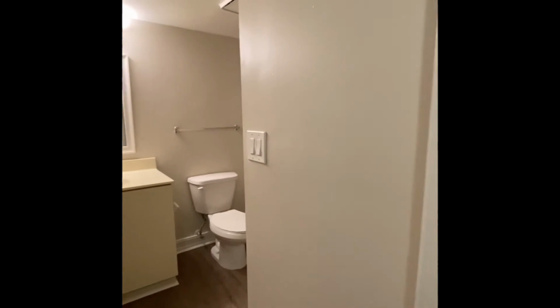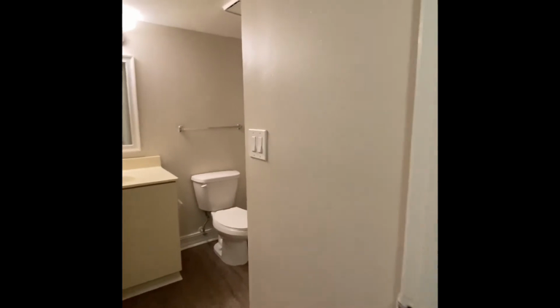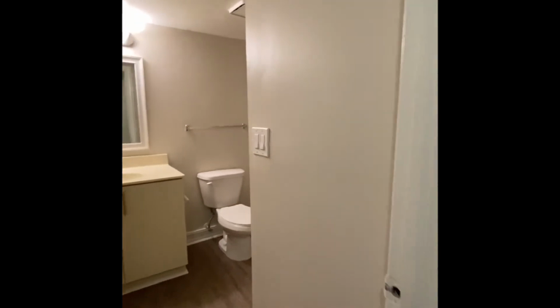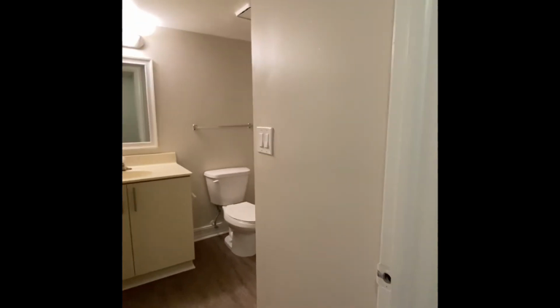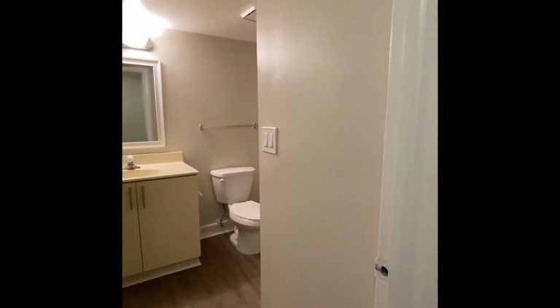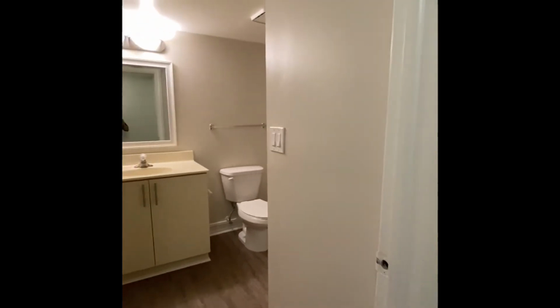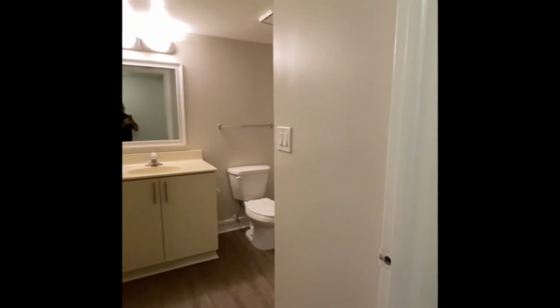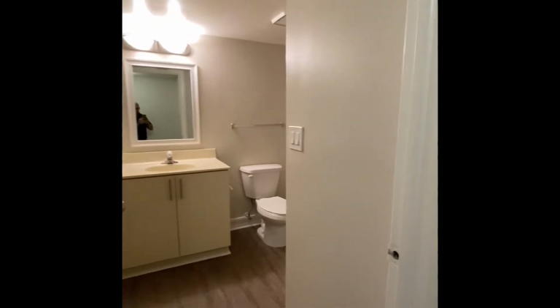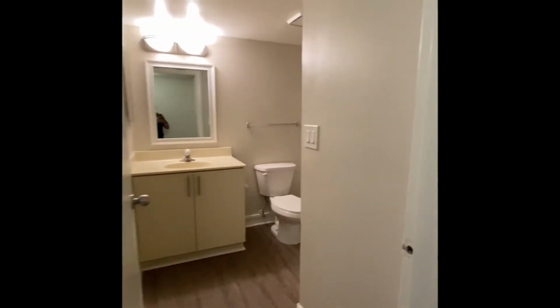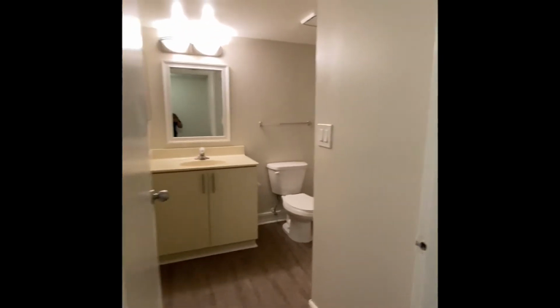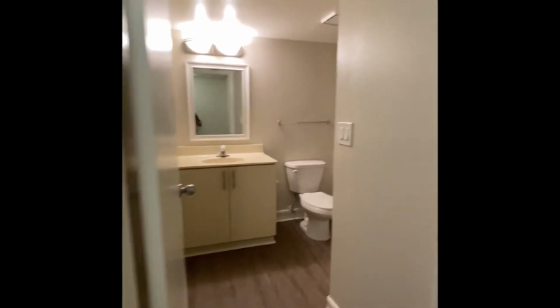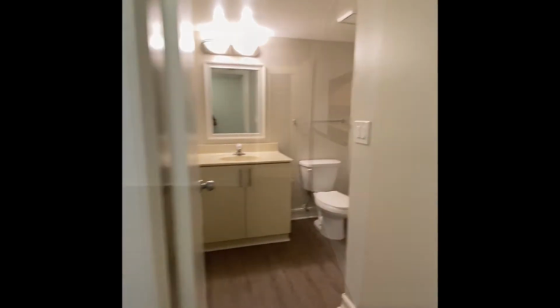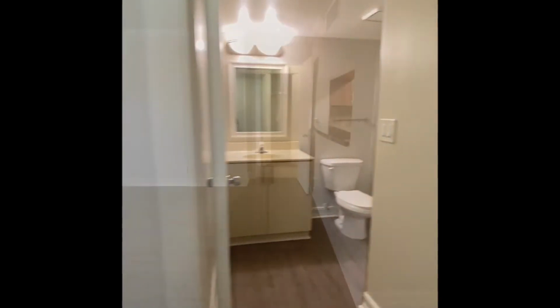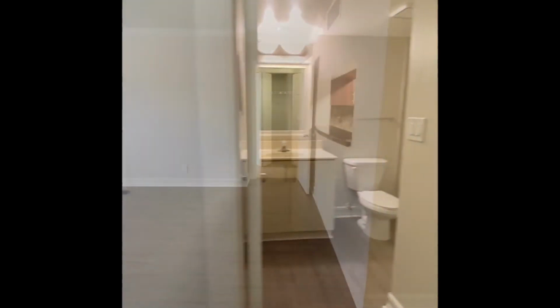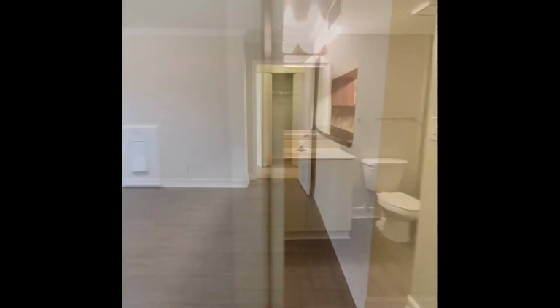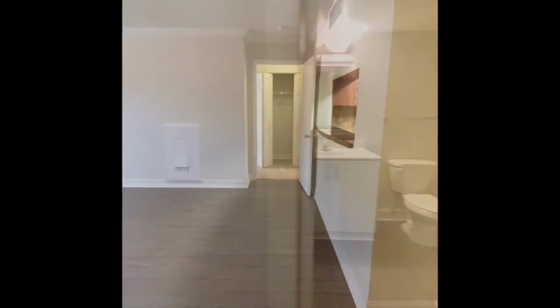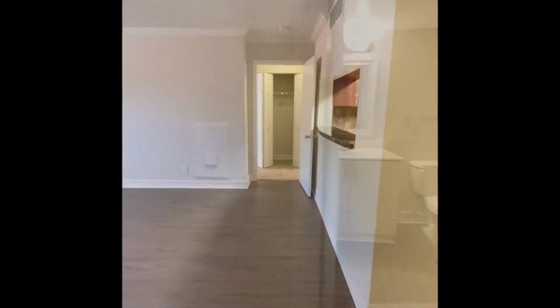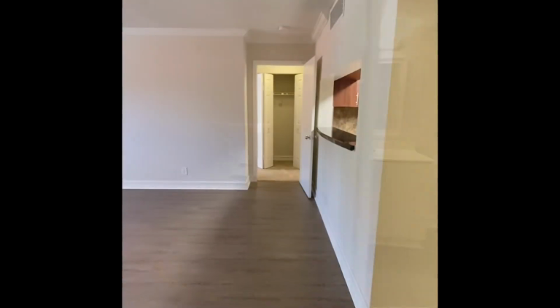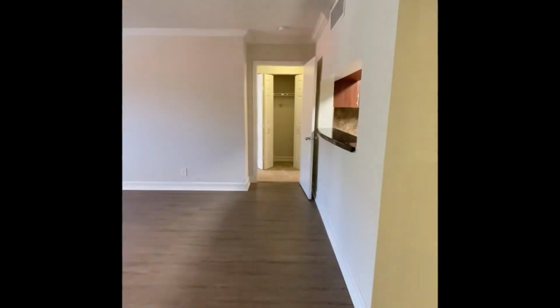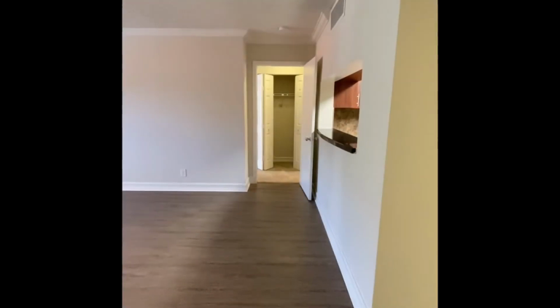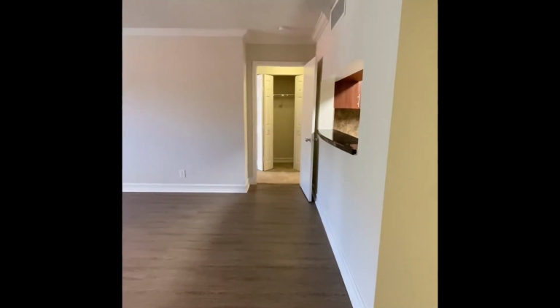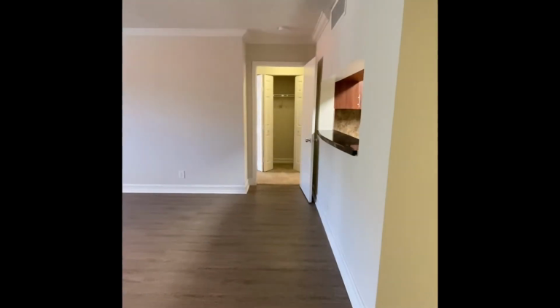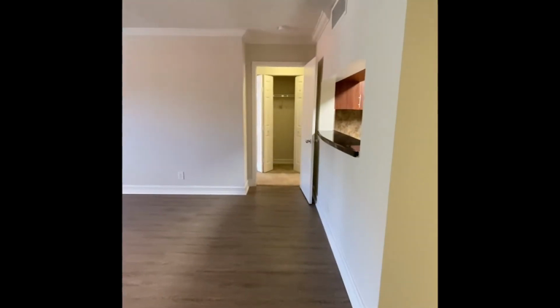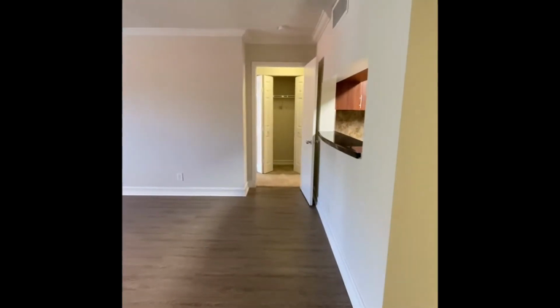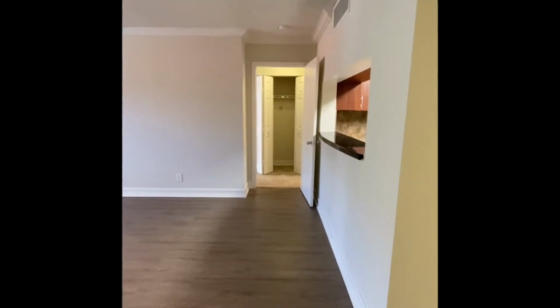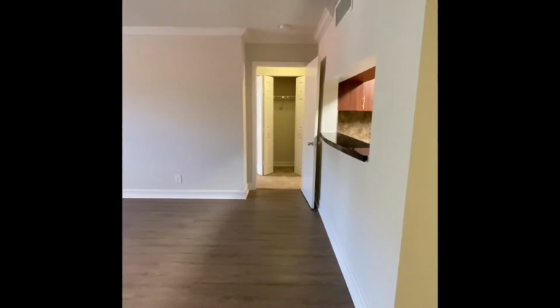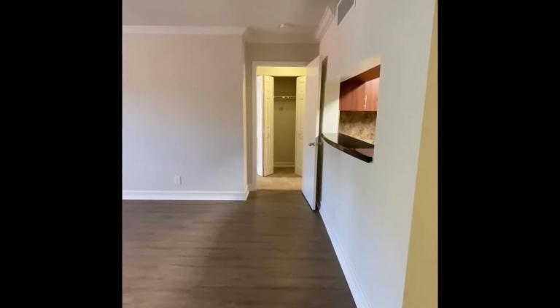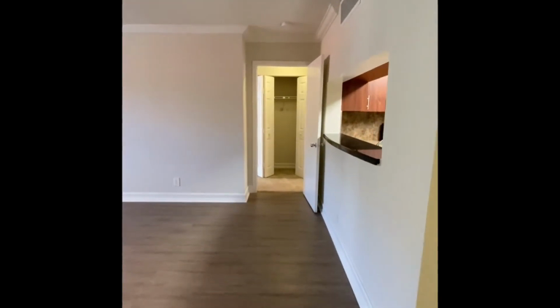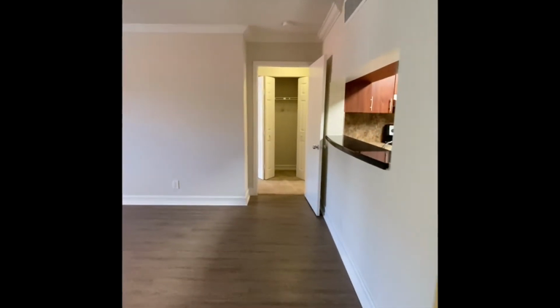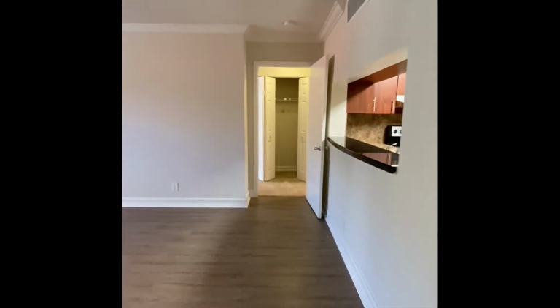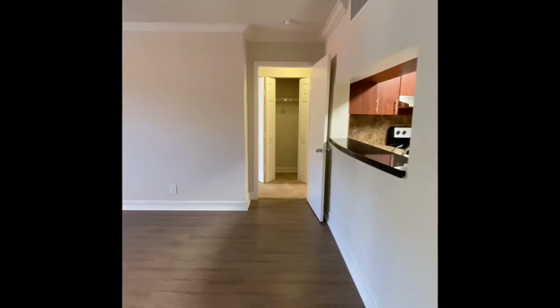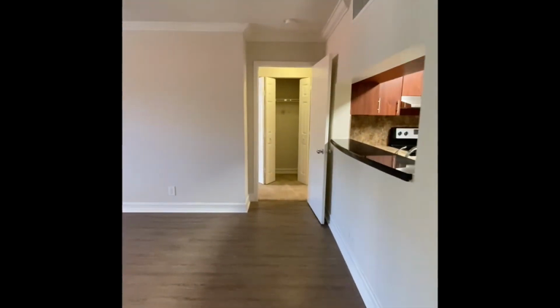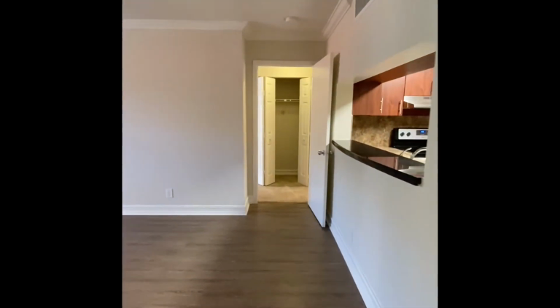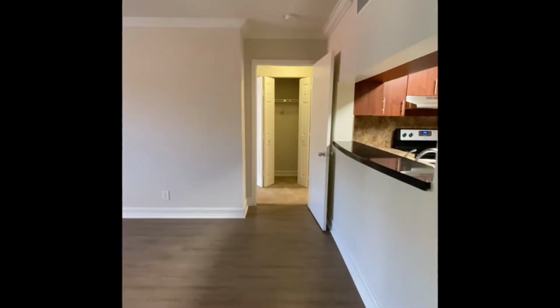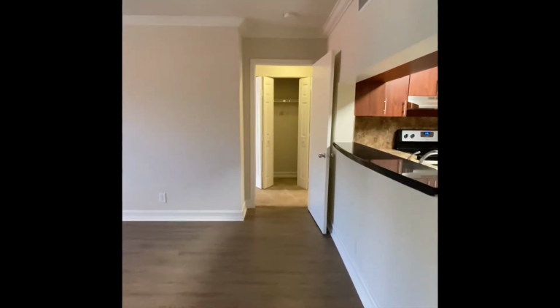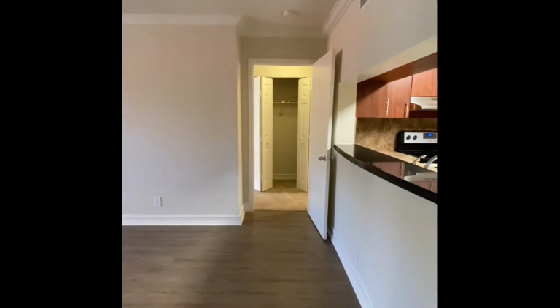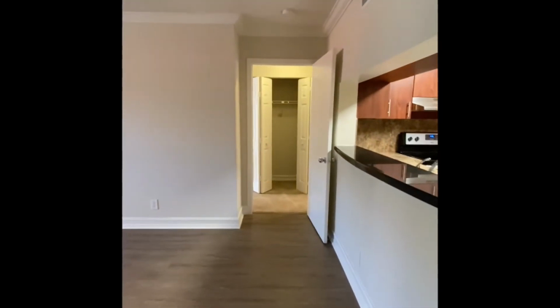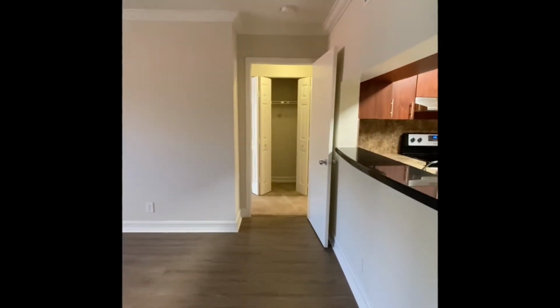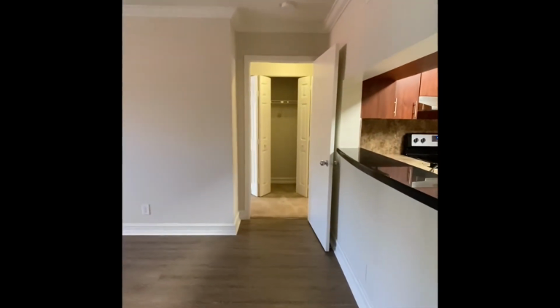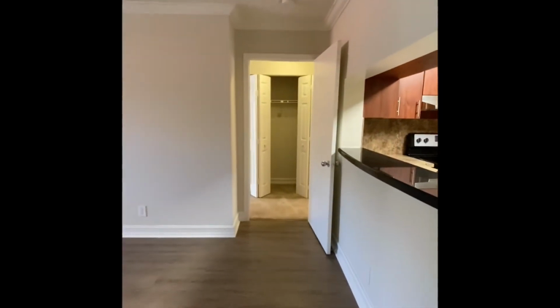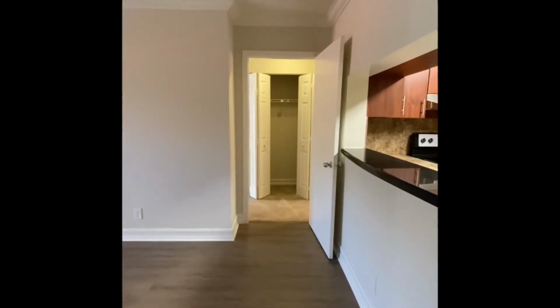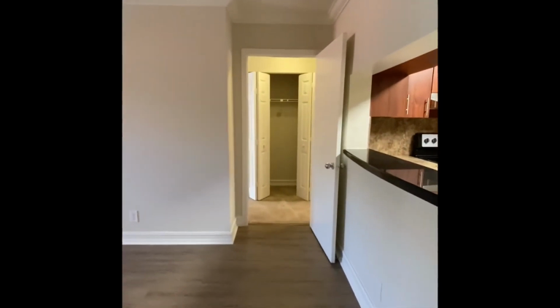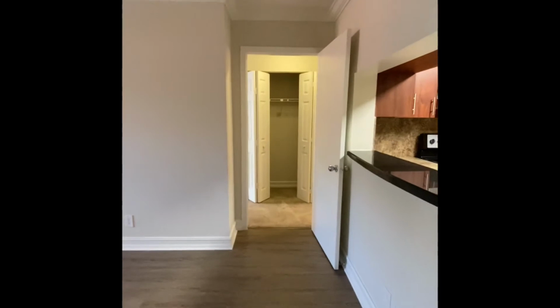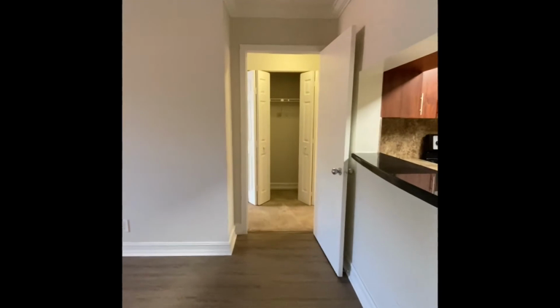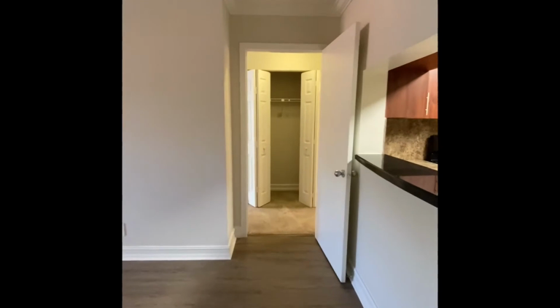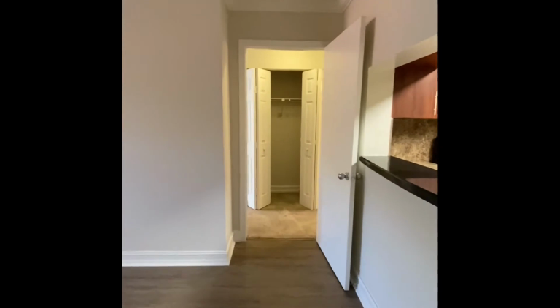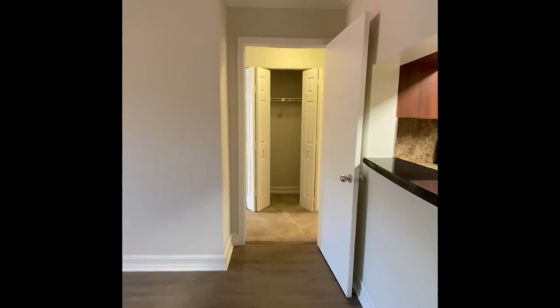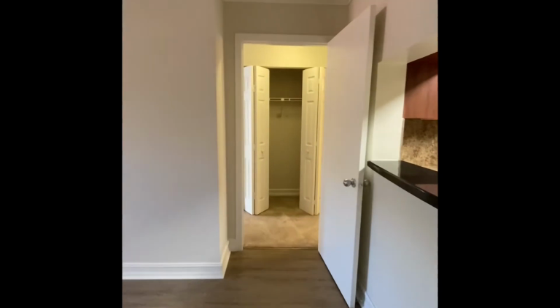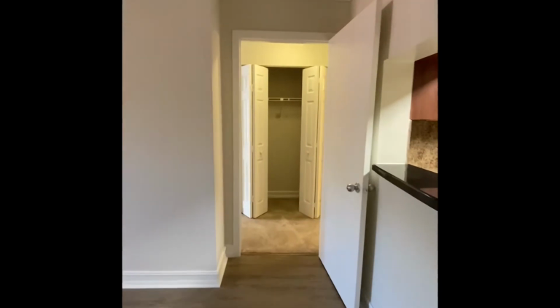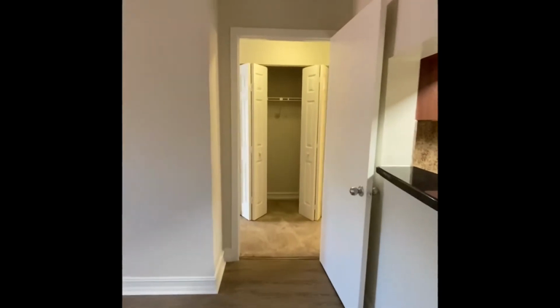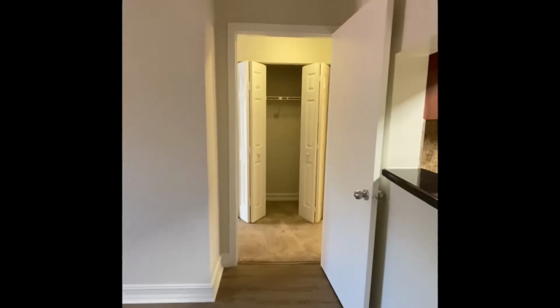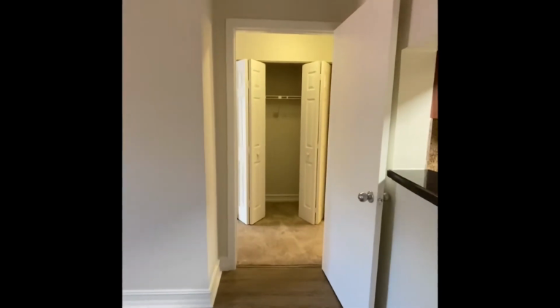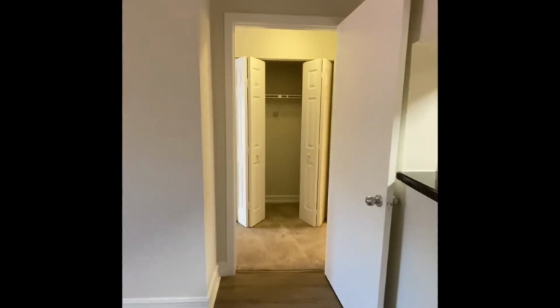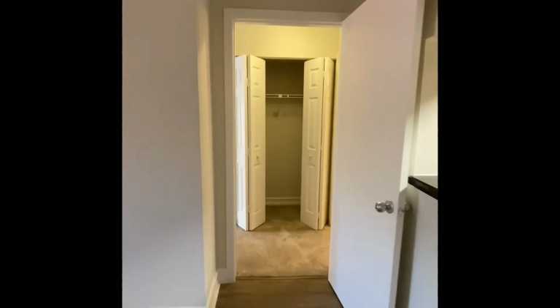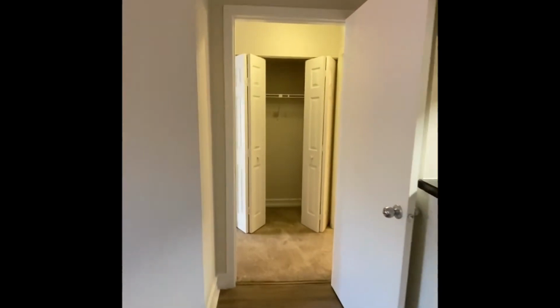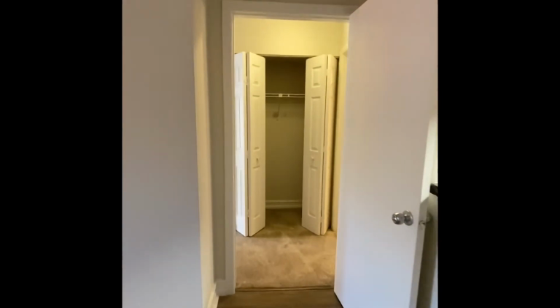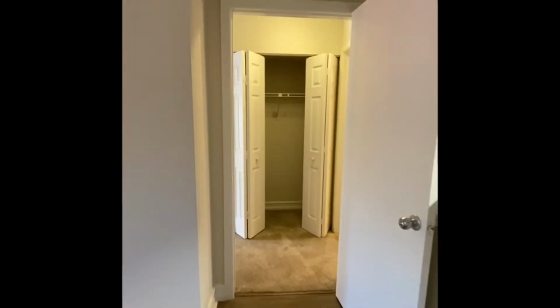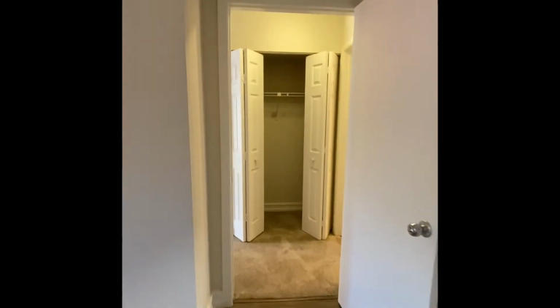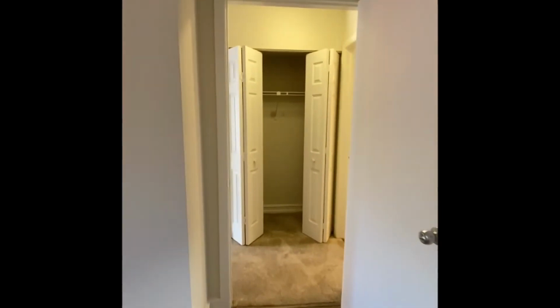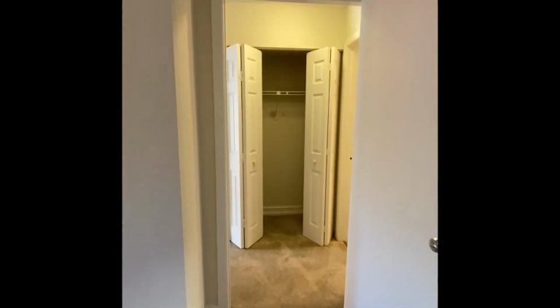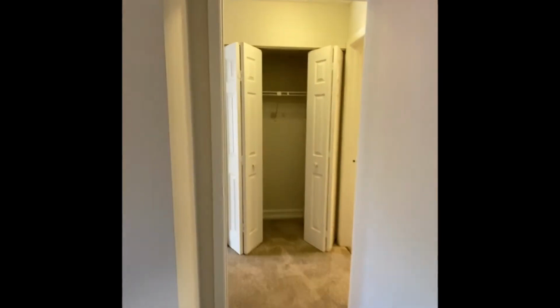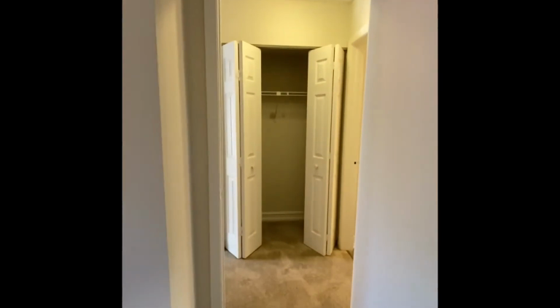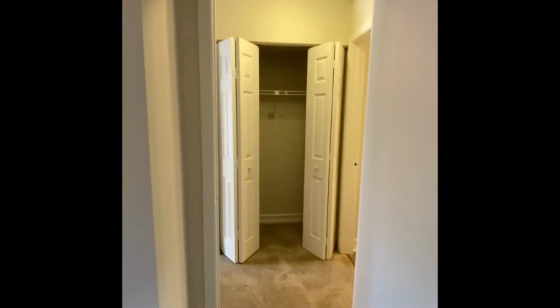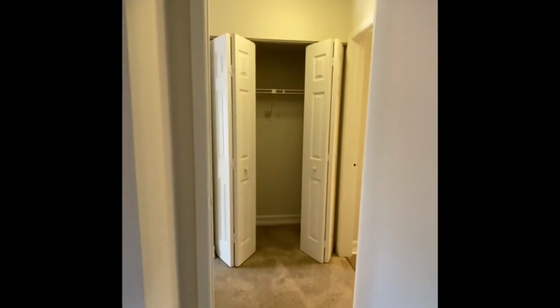Coming back out, as we walk to the master bedroom and bathroom, you'll see a closet as you enter.